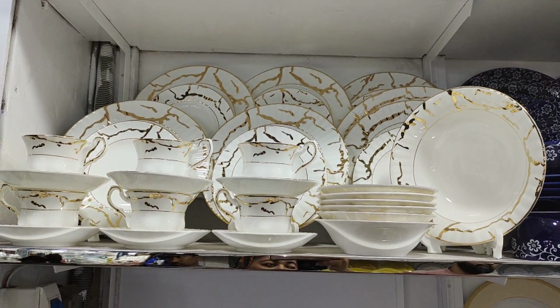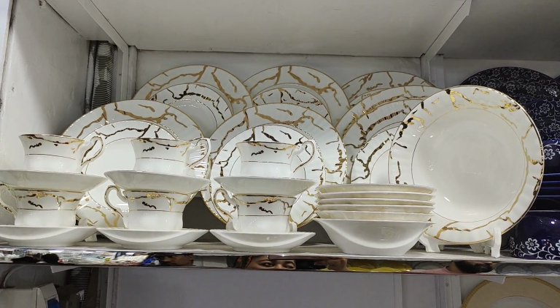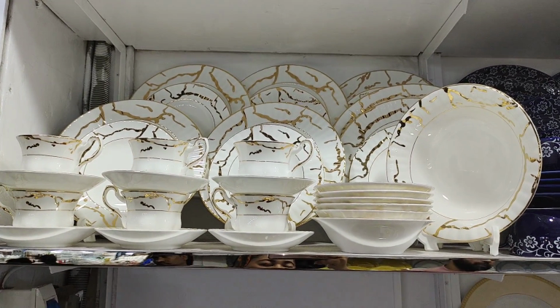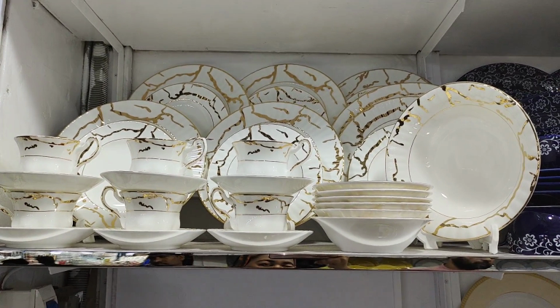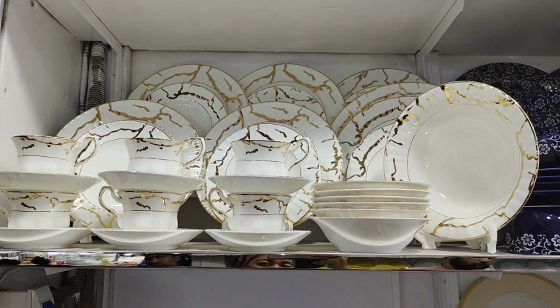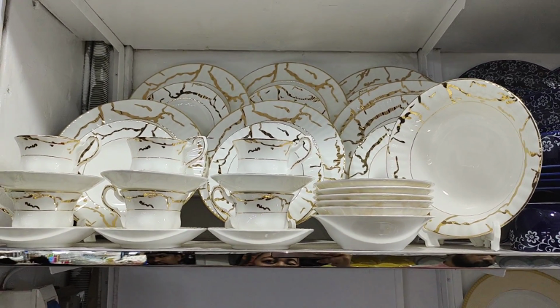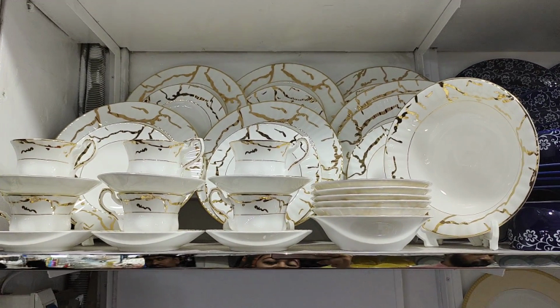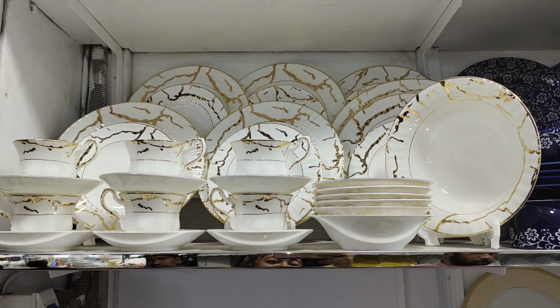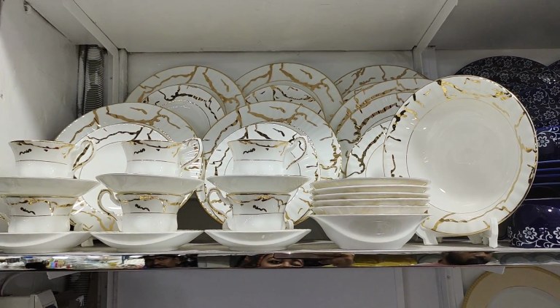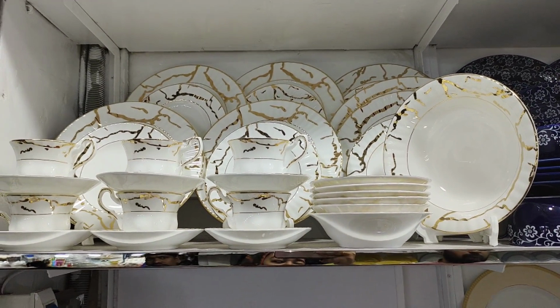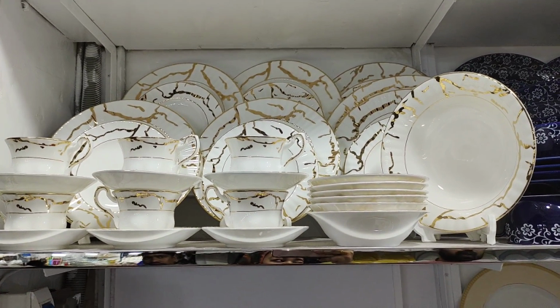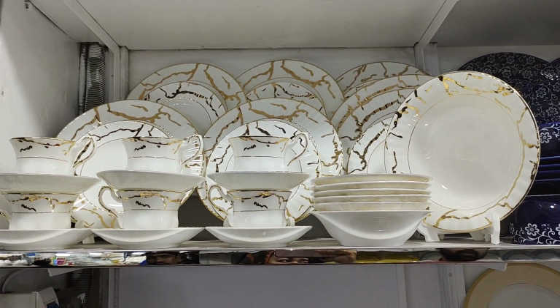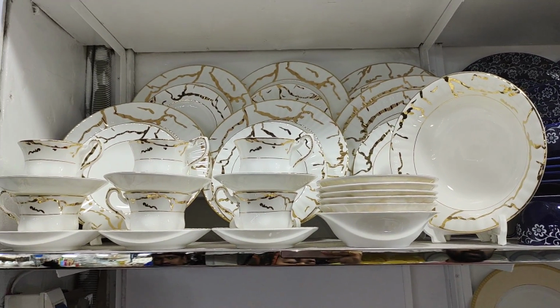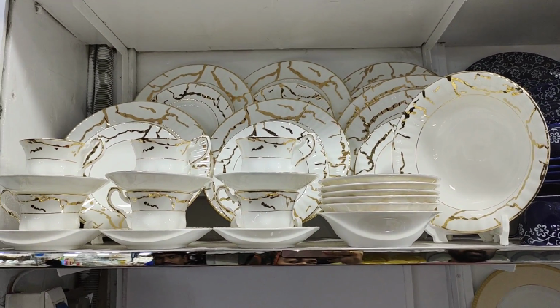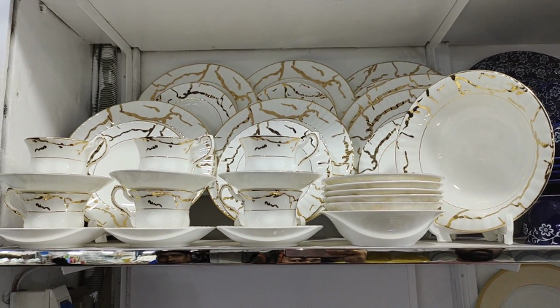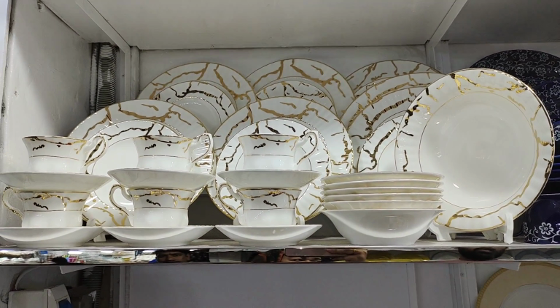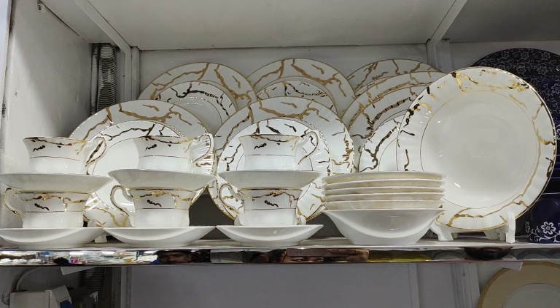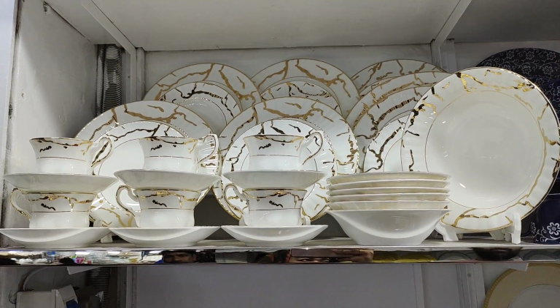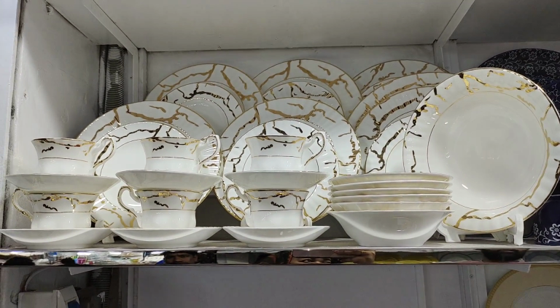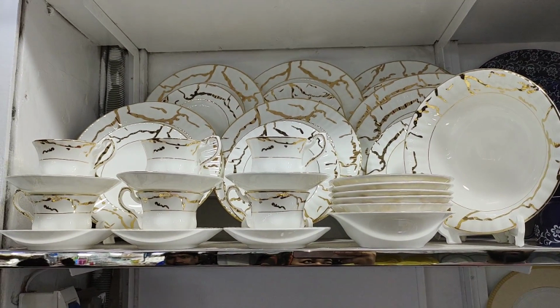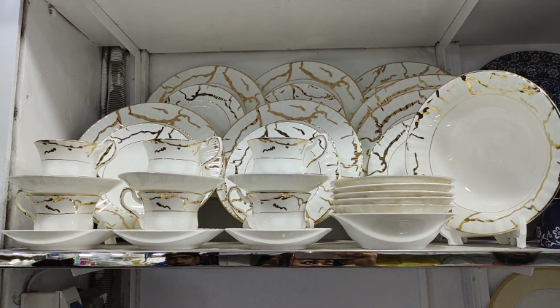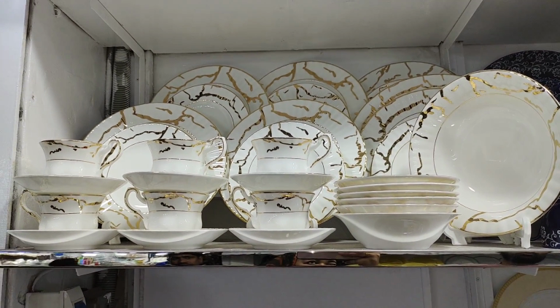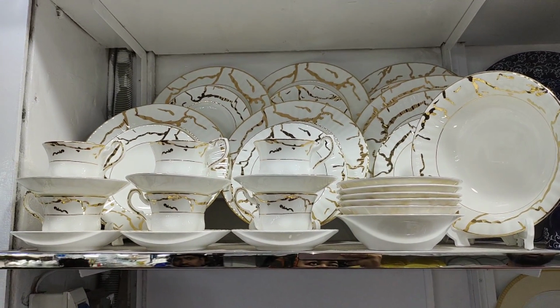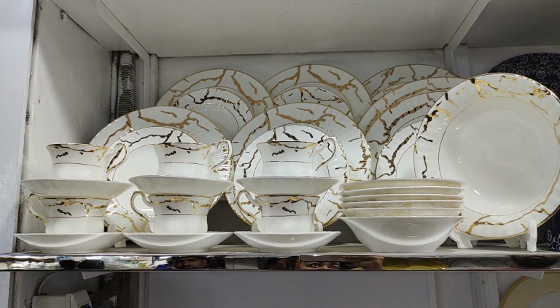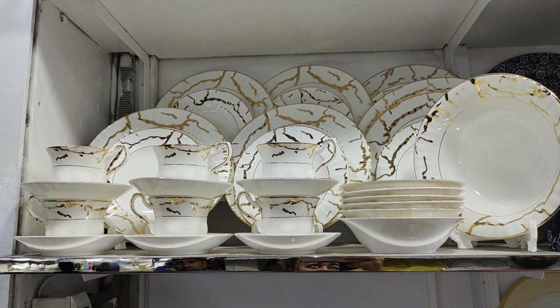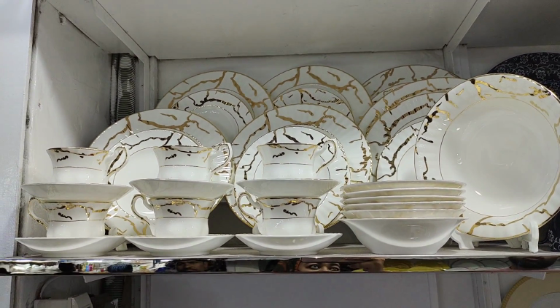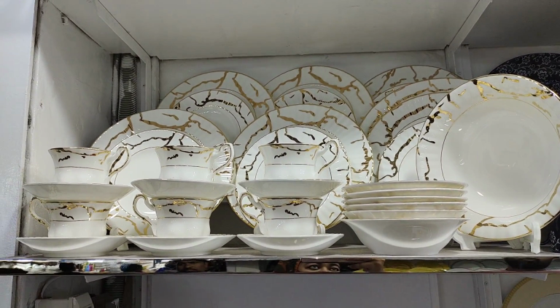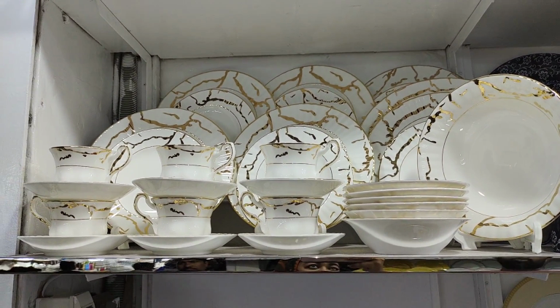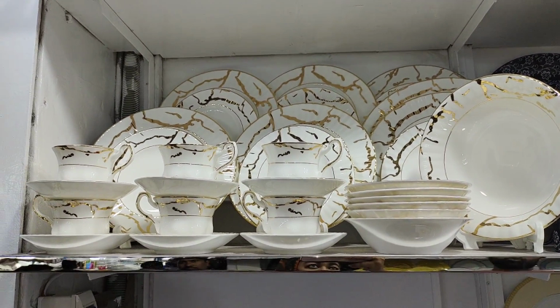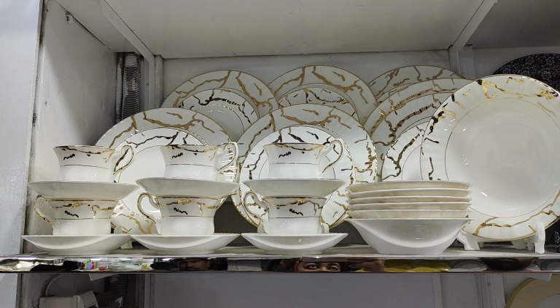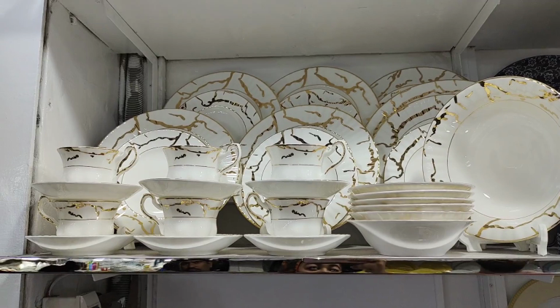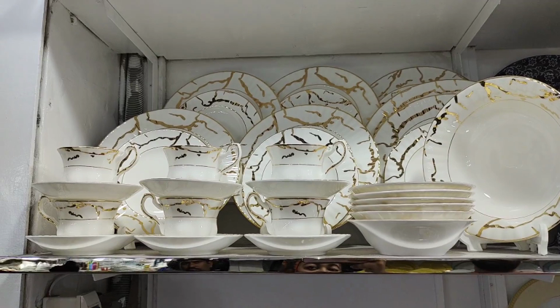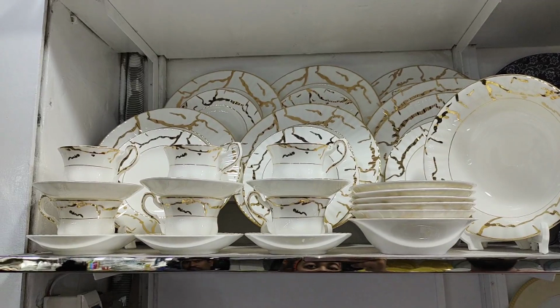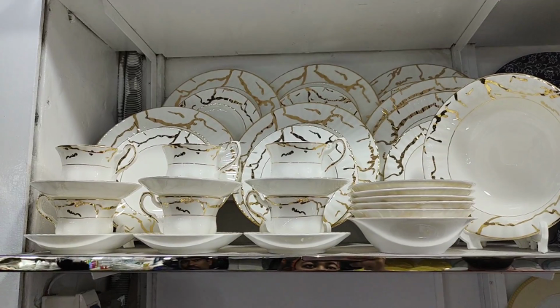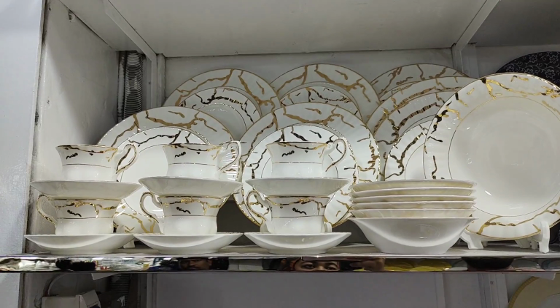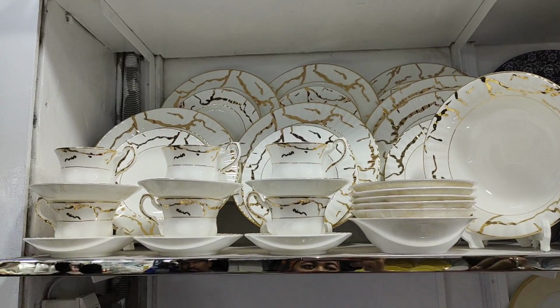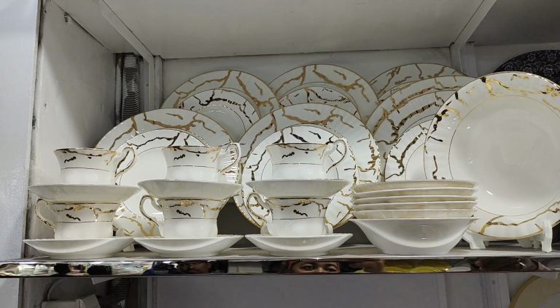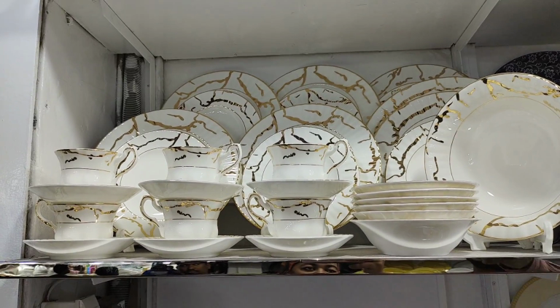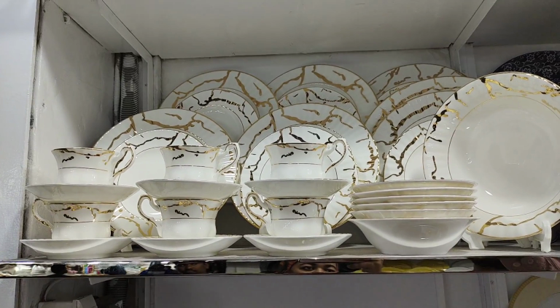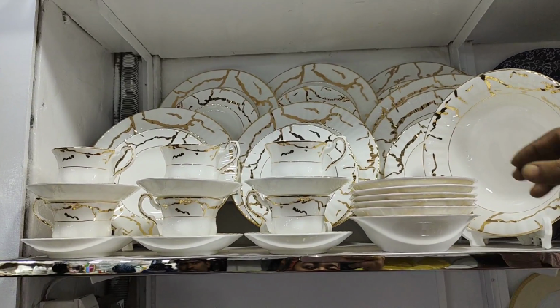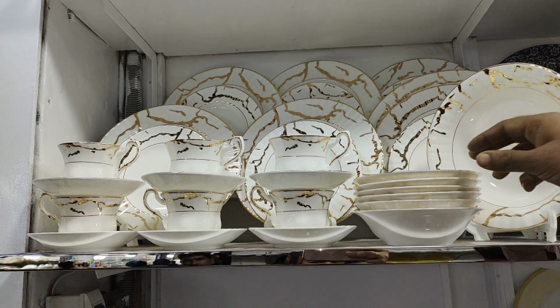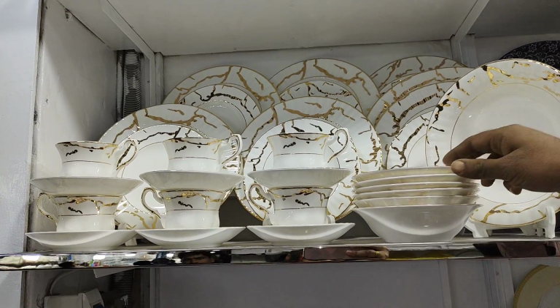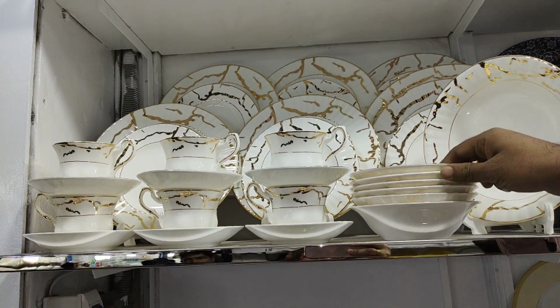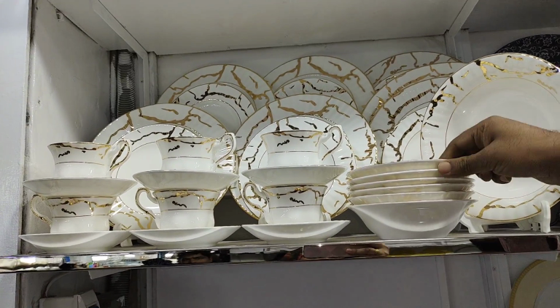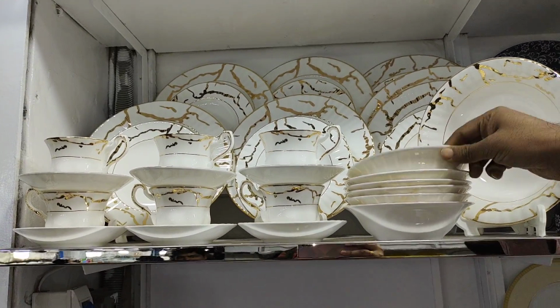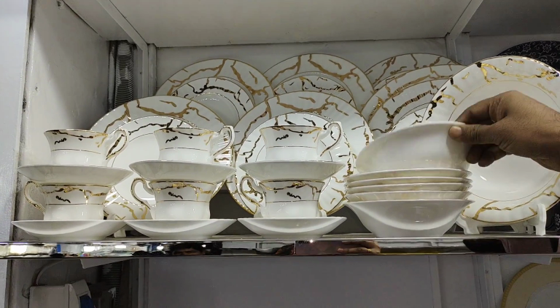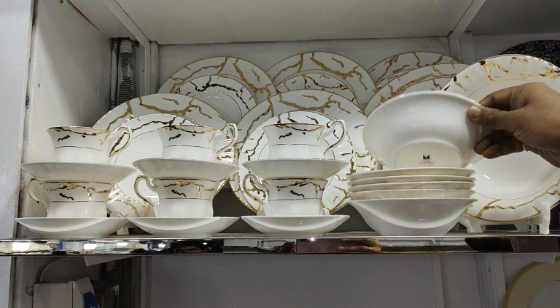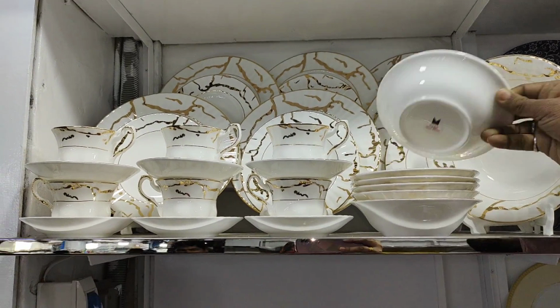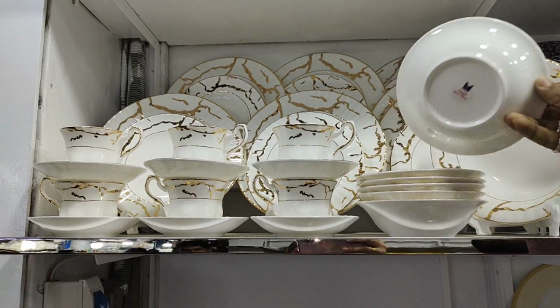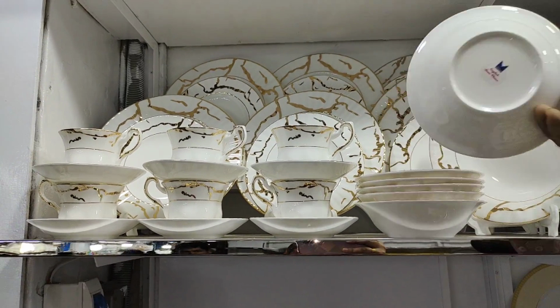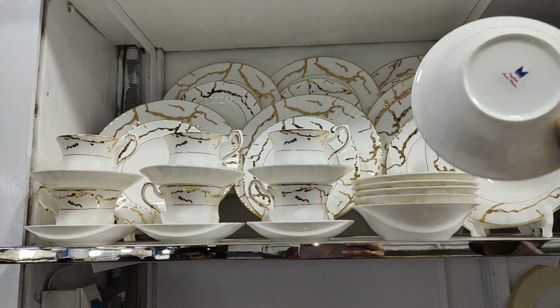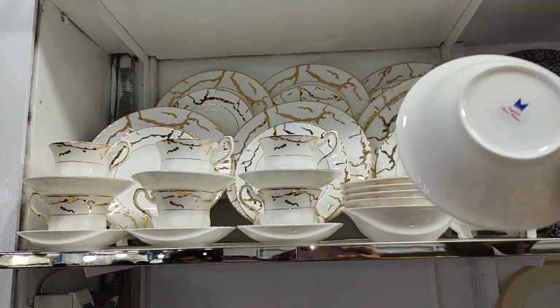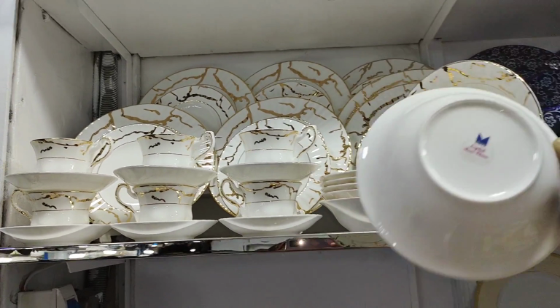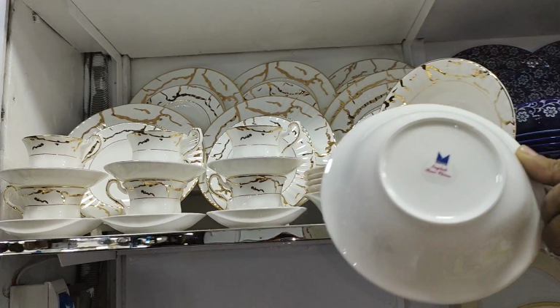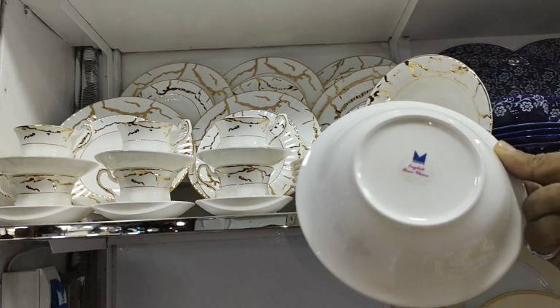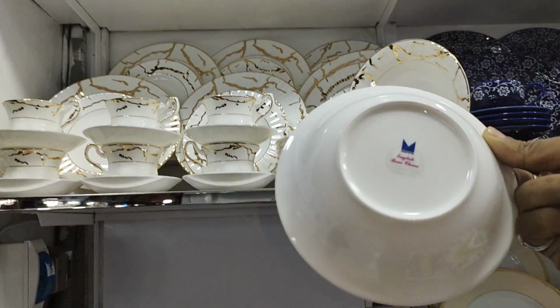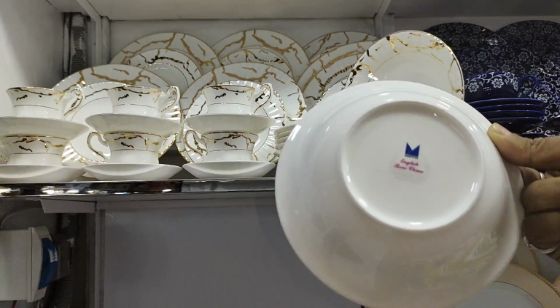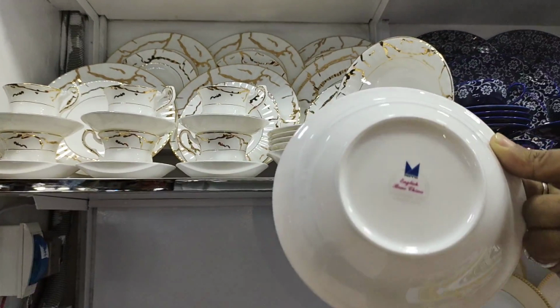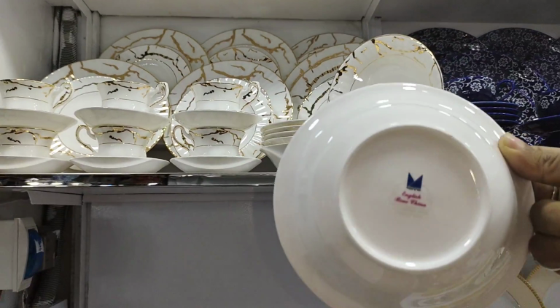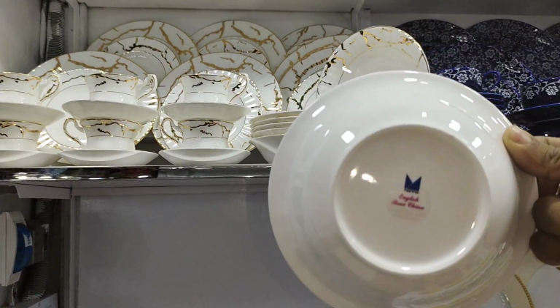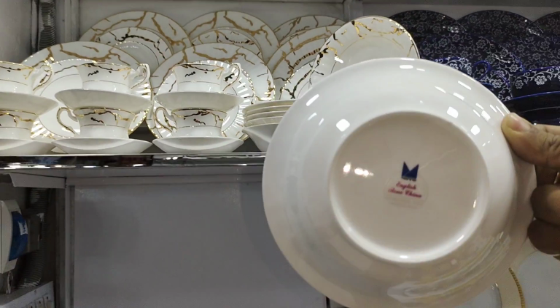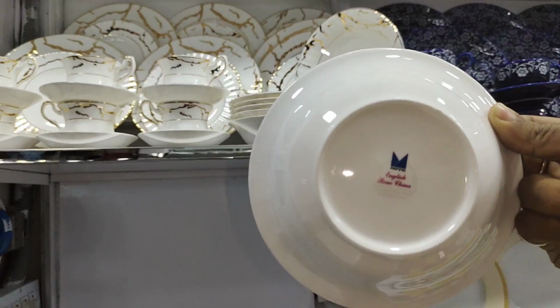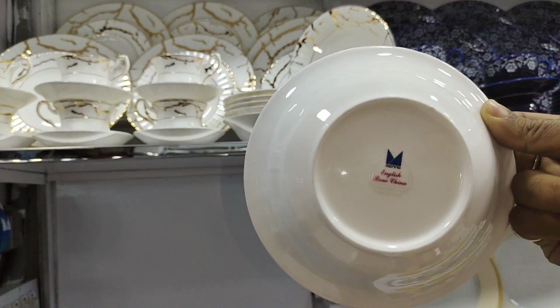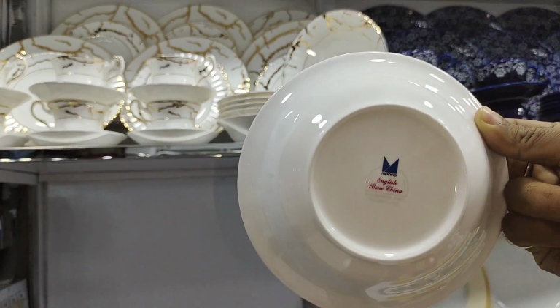The price is 3,000? Yeah, it's 9,000. How many? There are a lot of dinner sets.